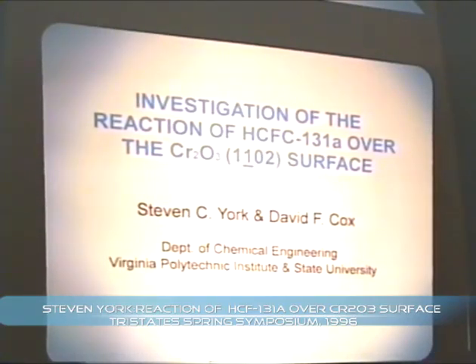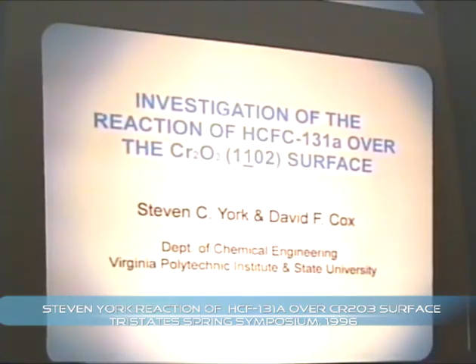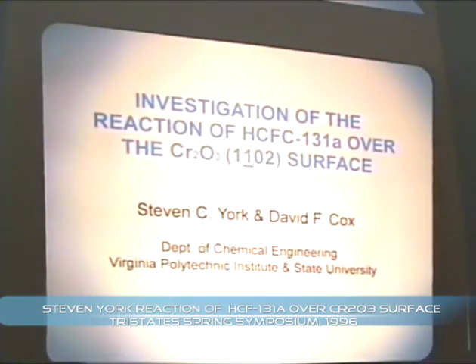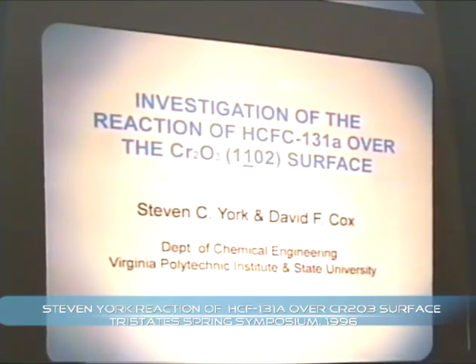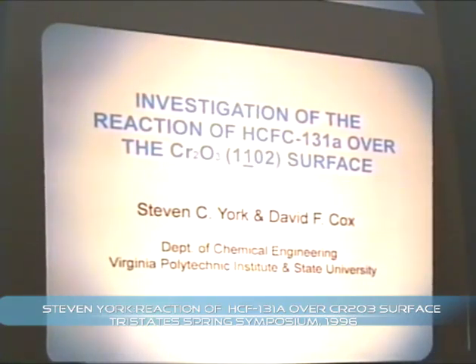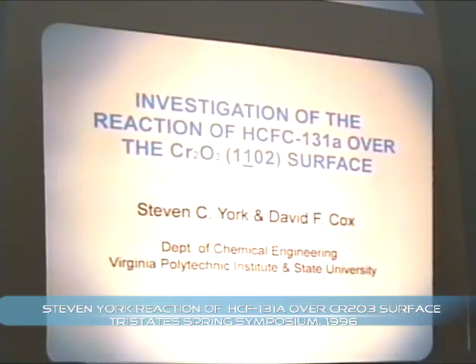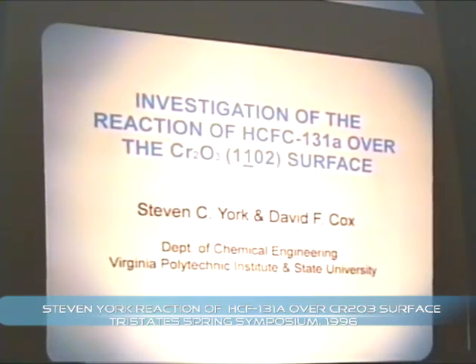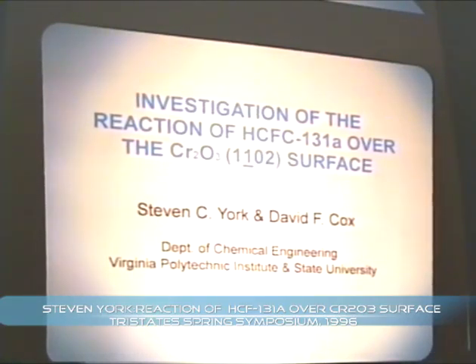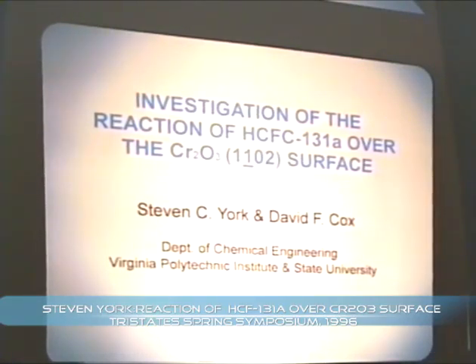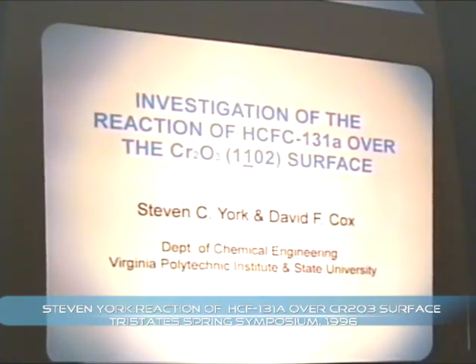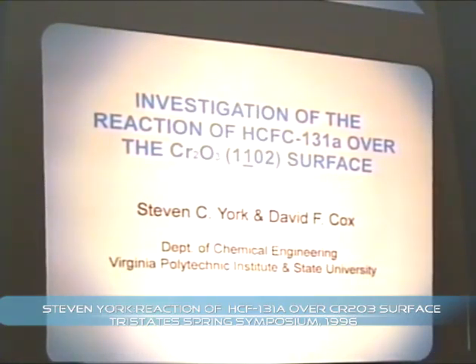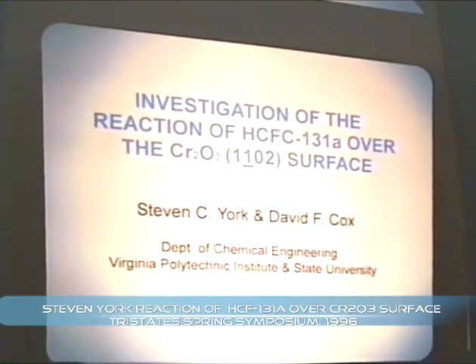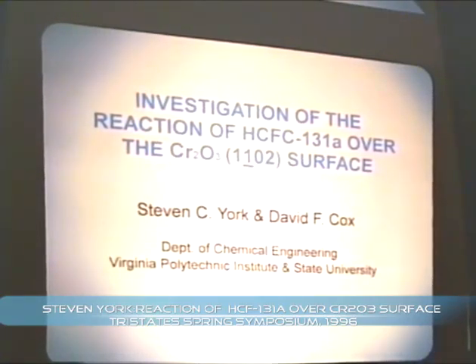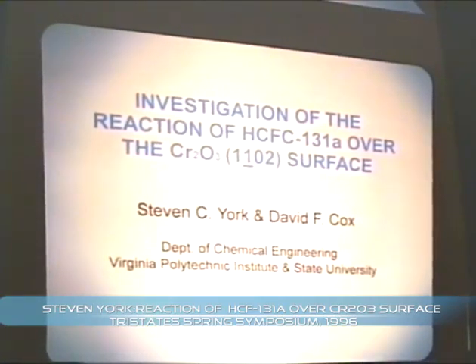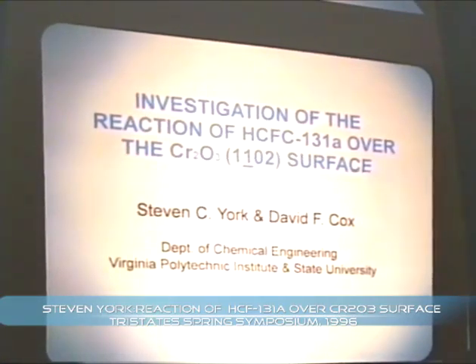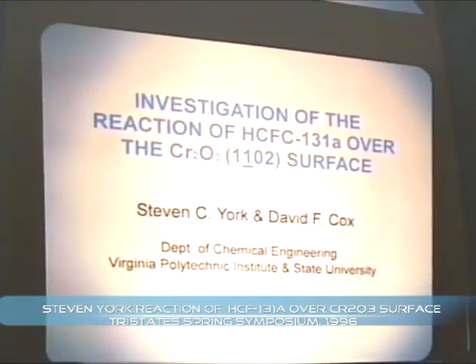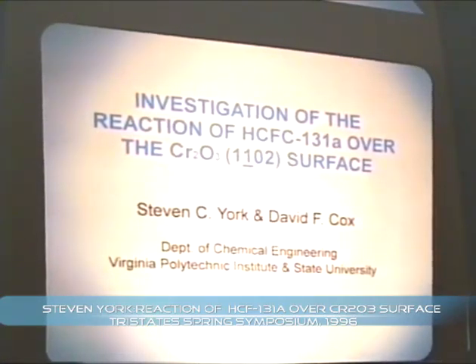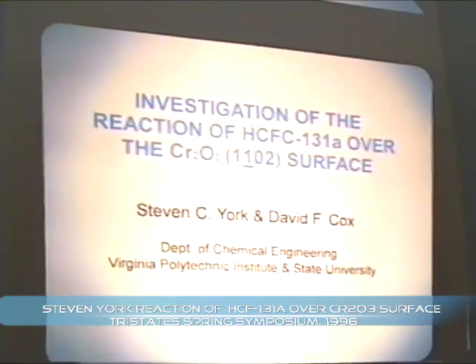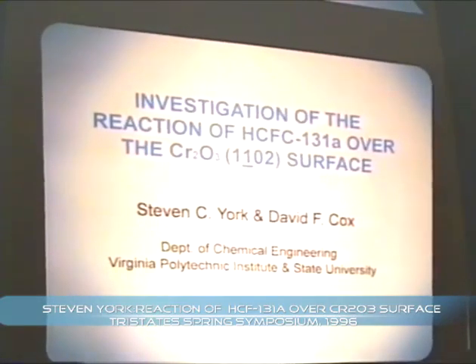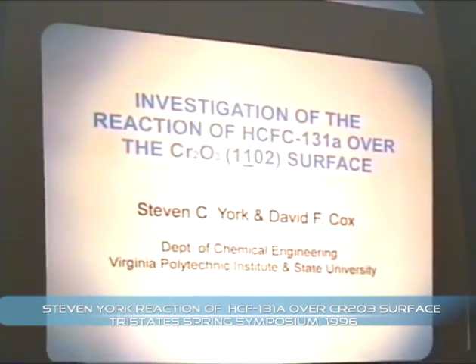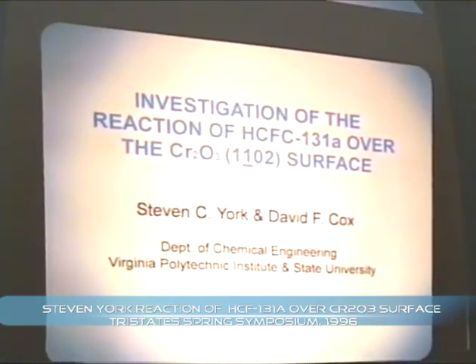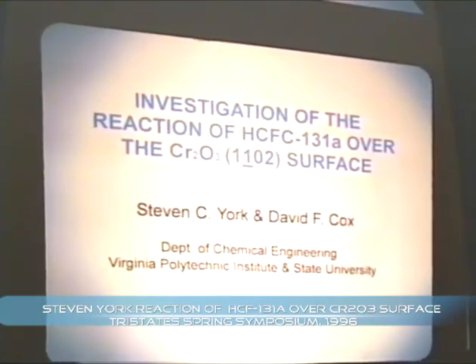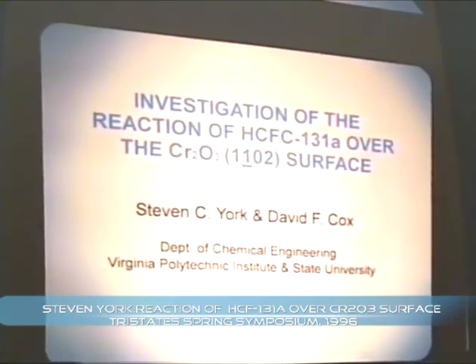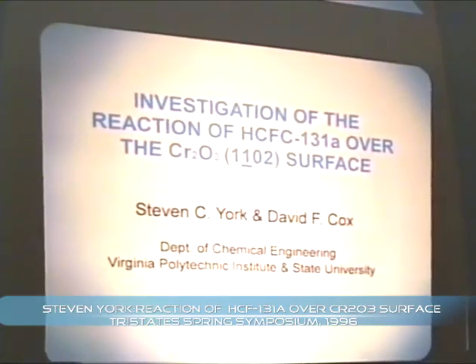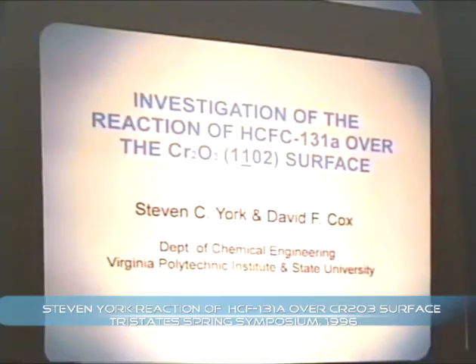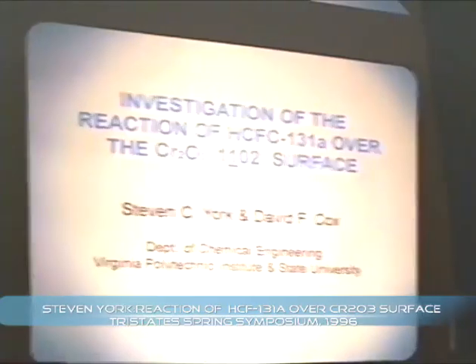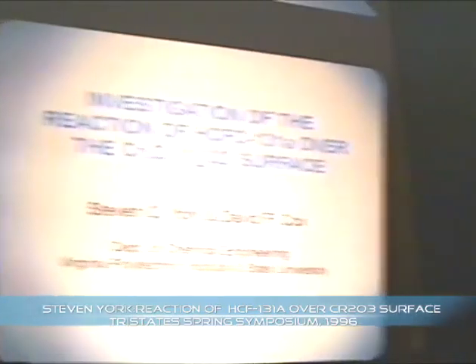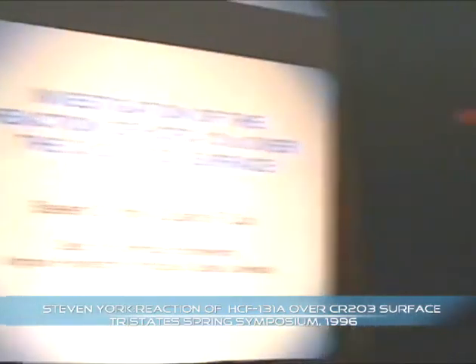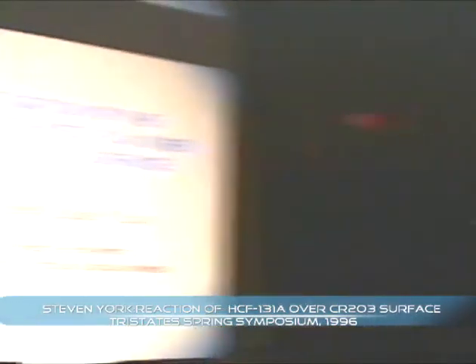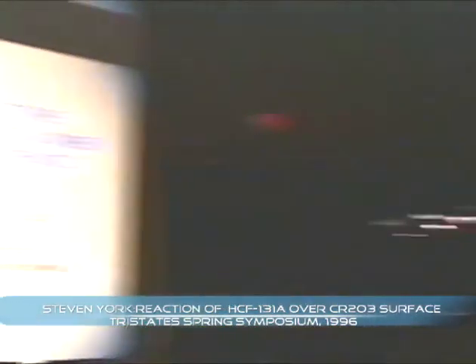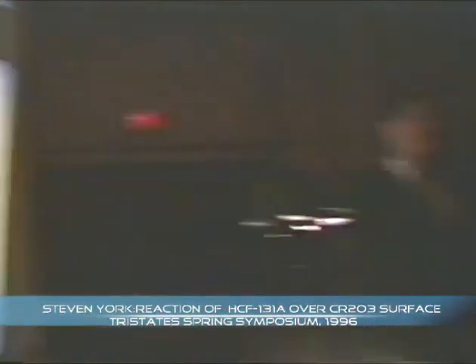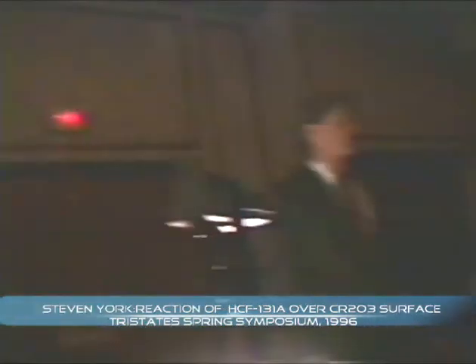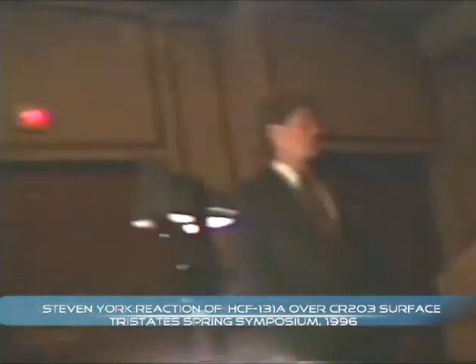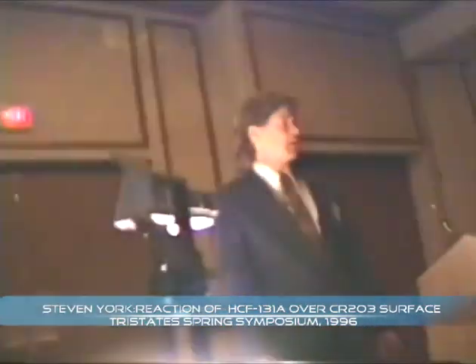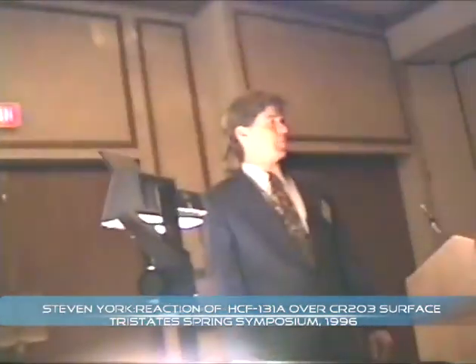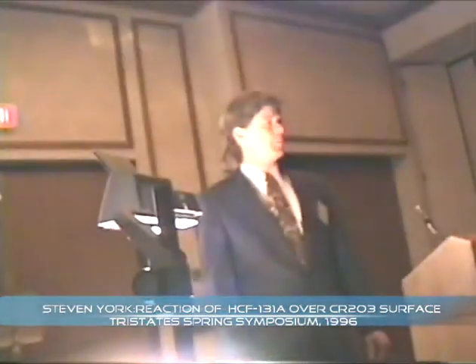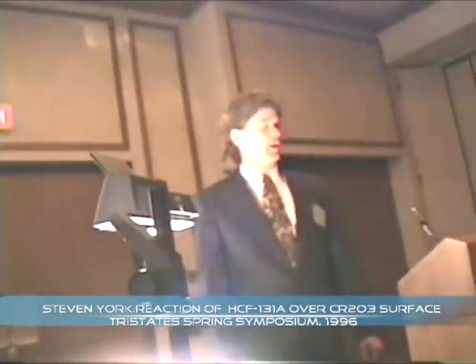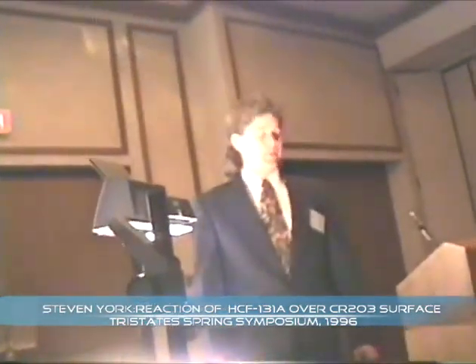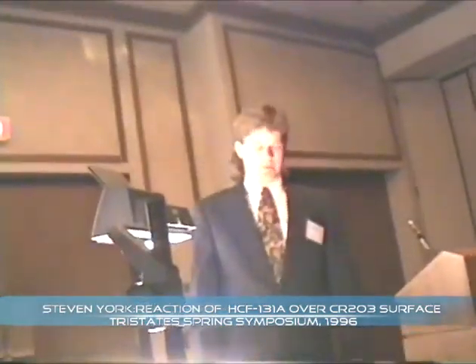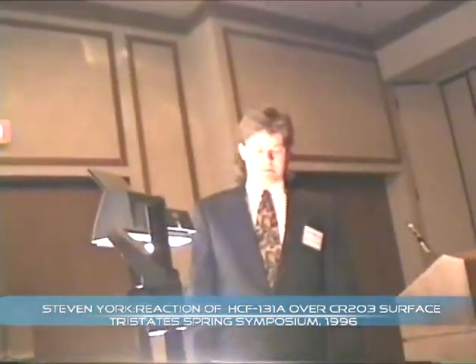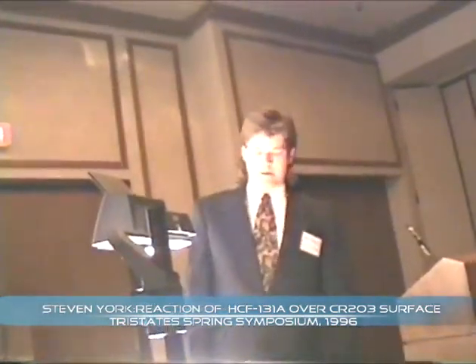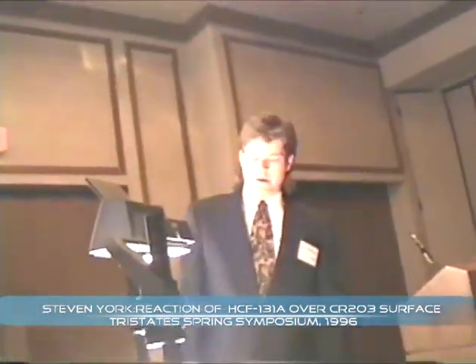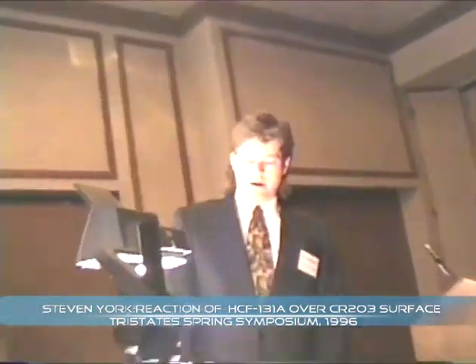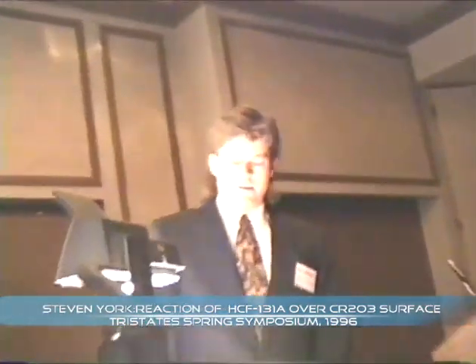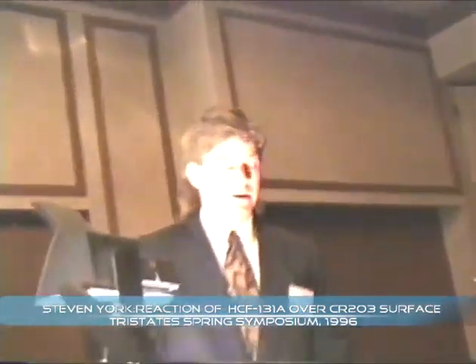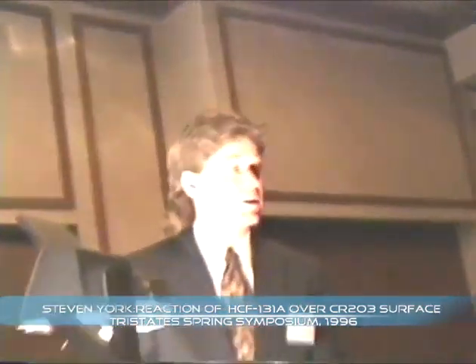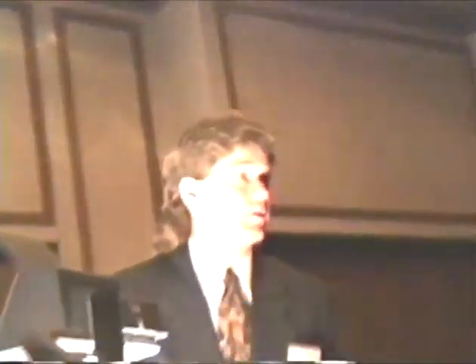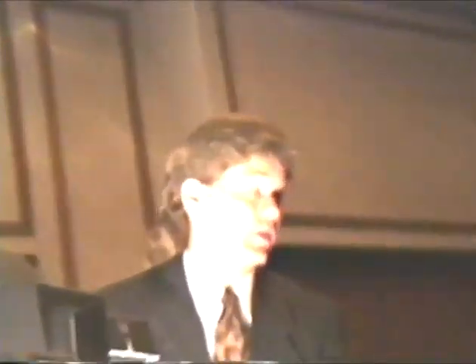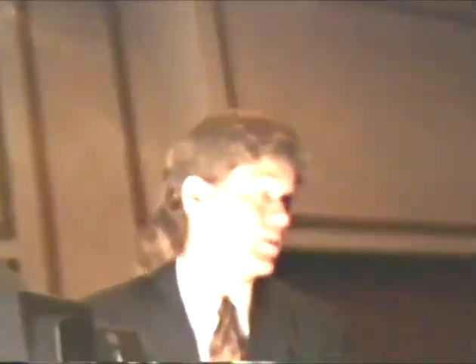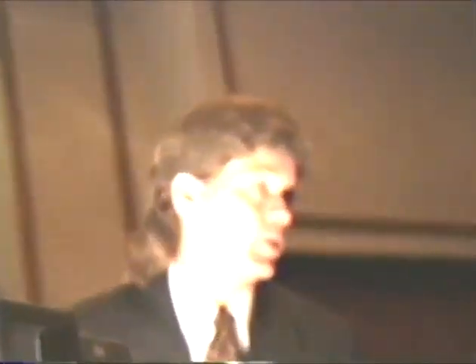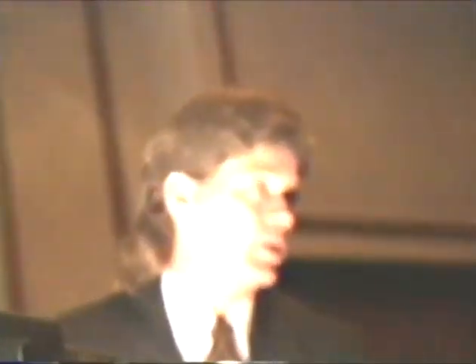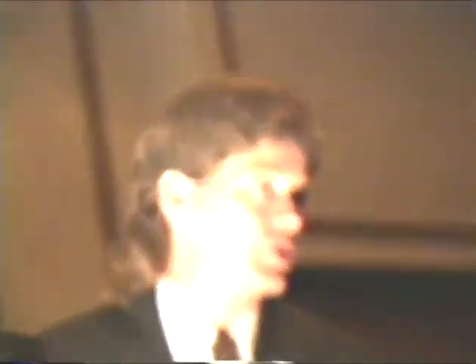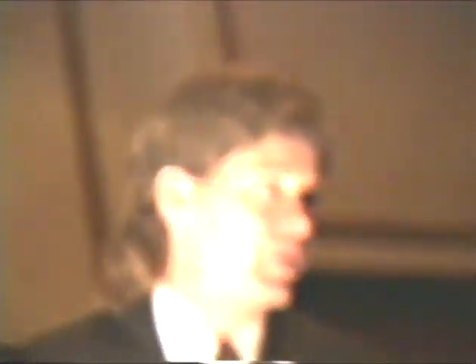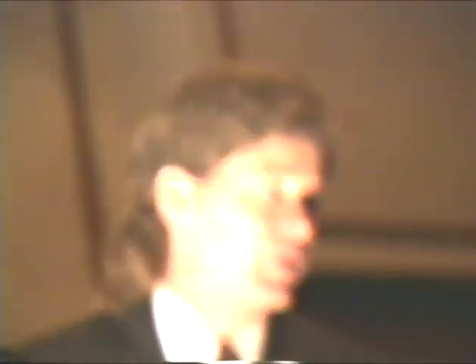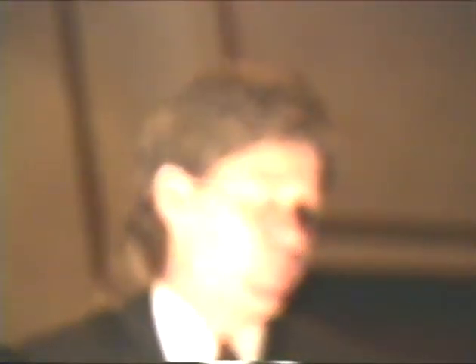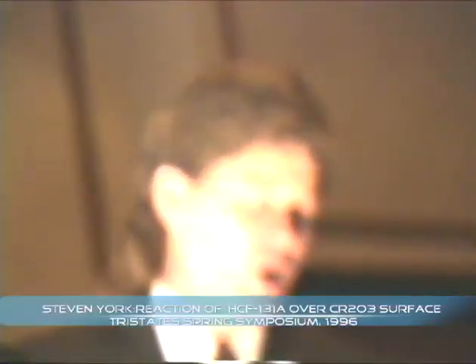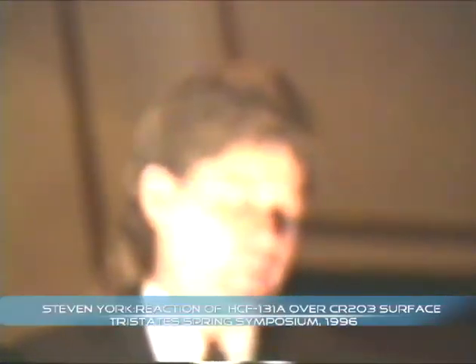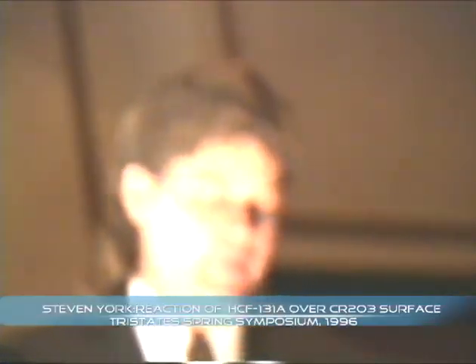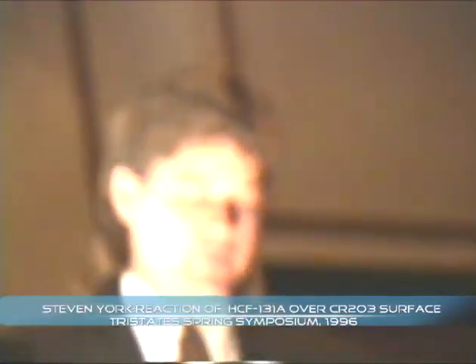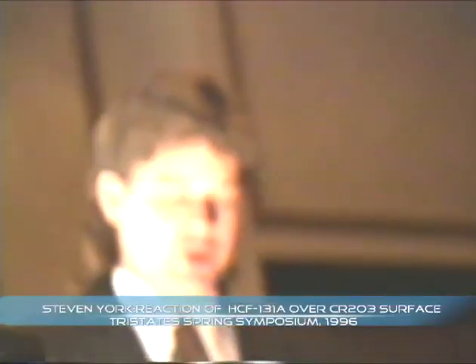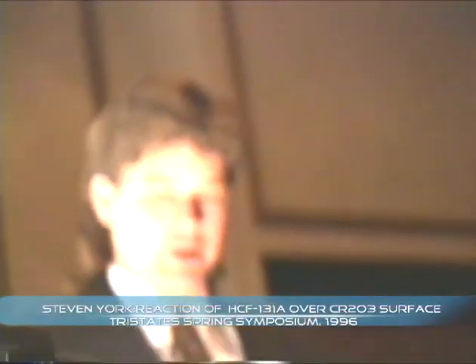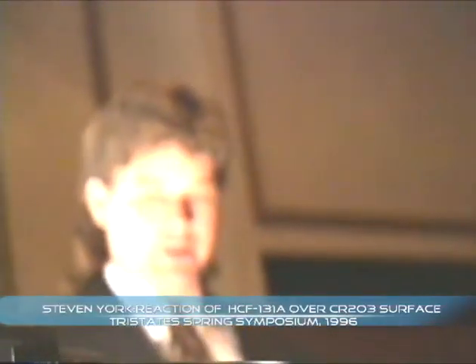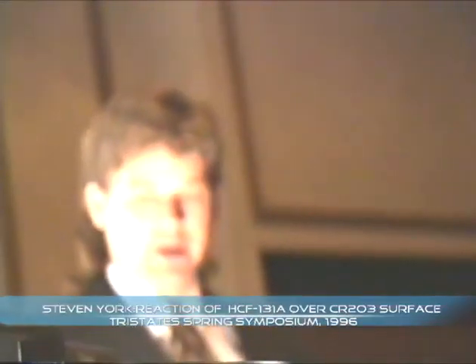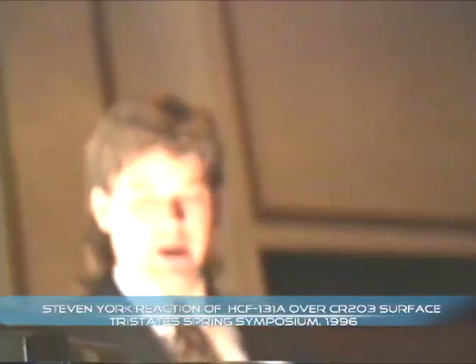My name is Steve York, and I work with Dr. Cox in the Circa Science Lab in the Chemical Engineering Department at Virginia Tech.